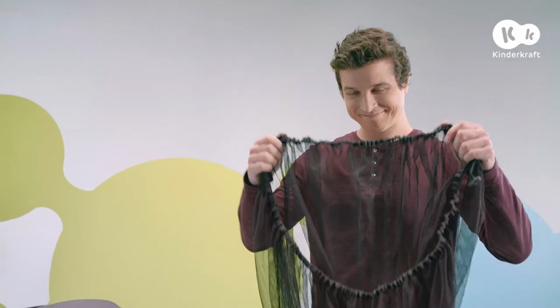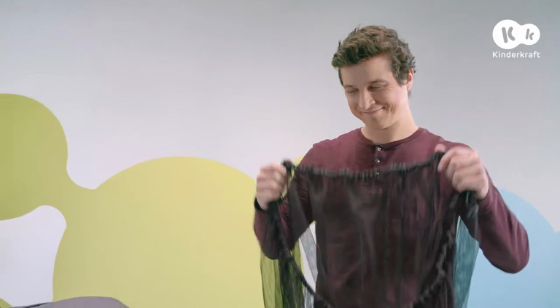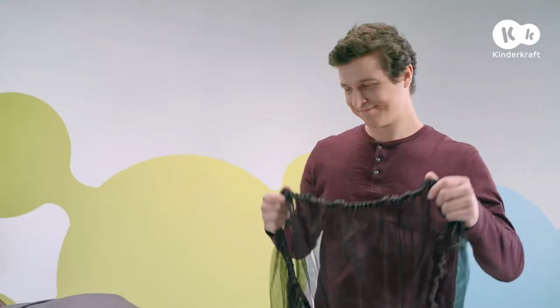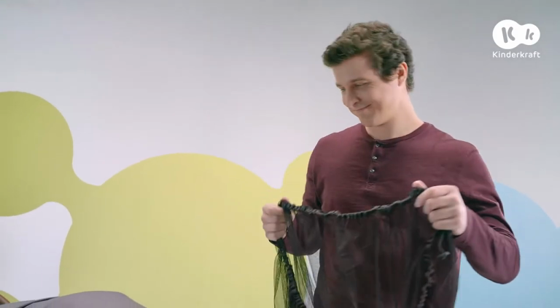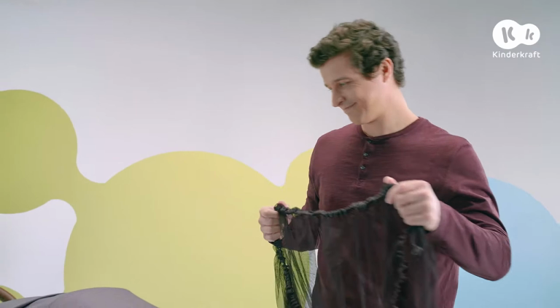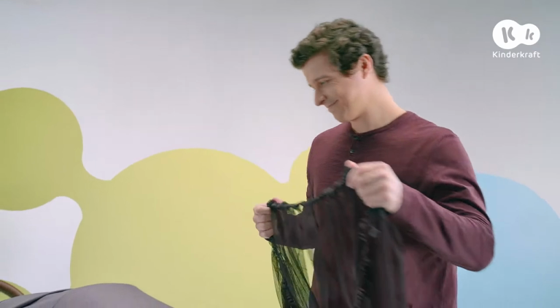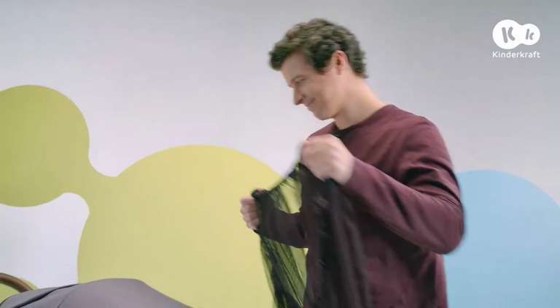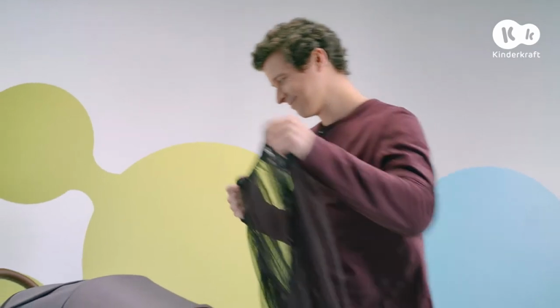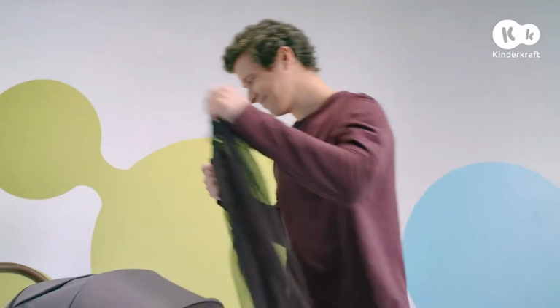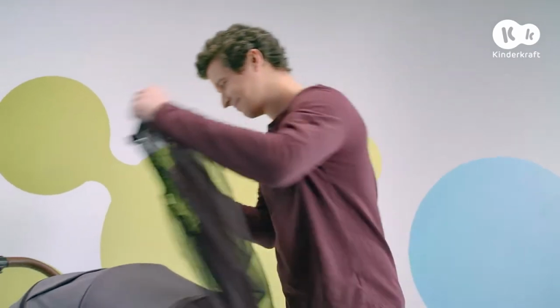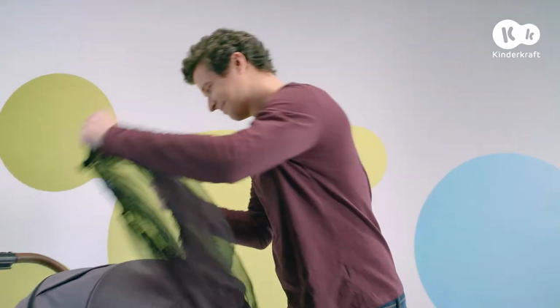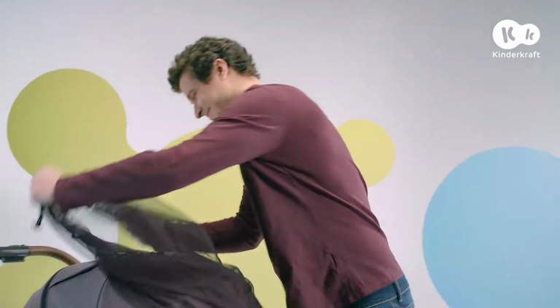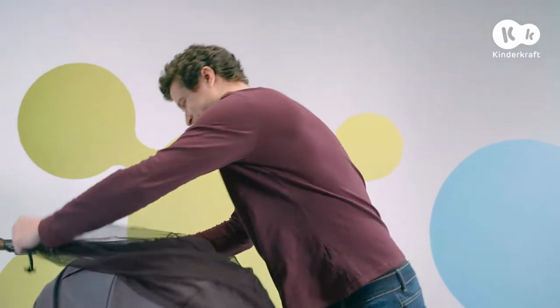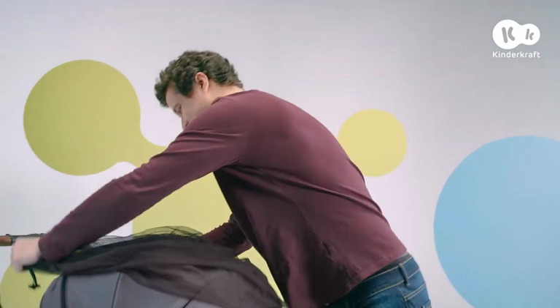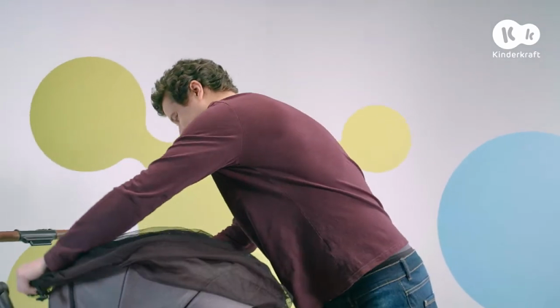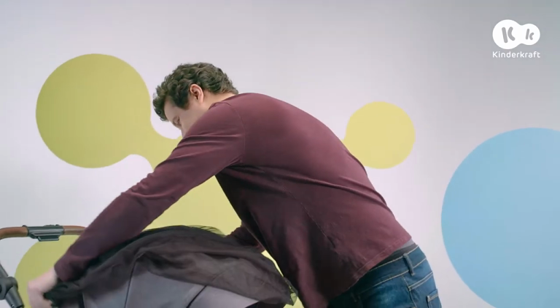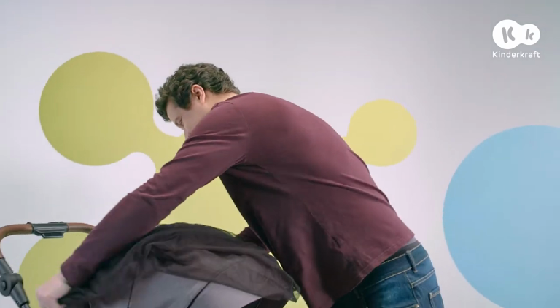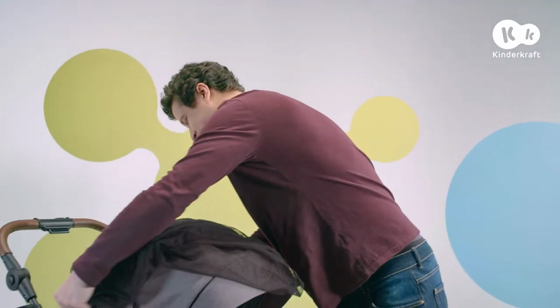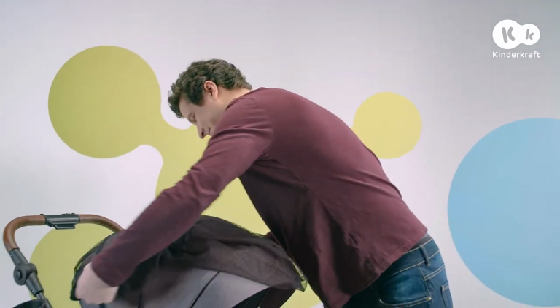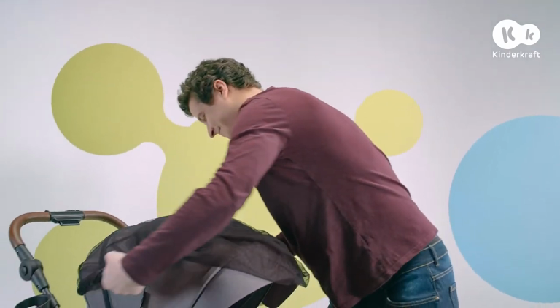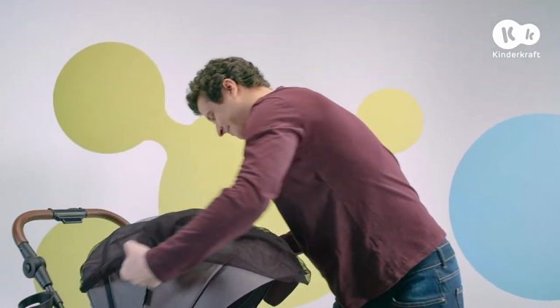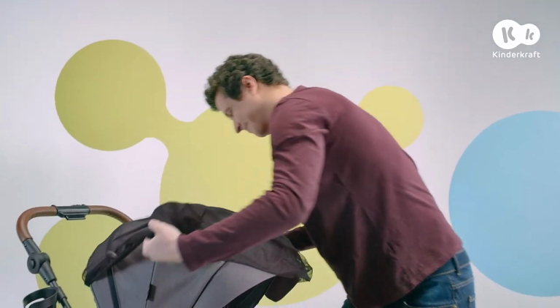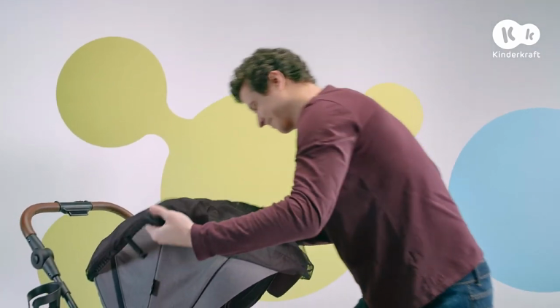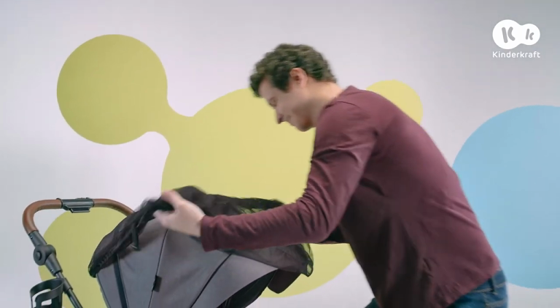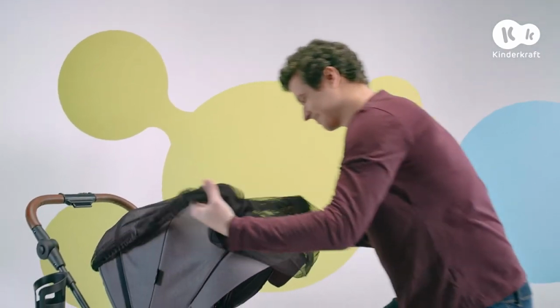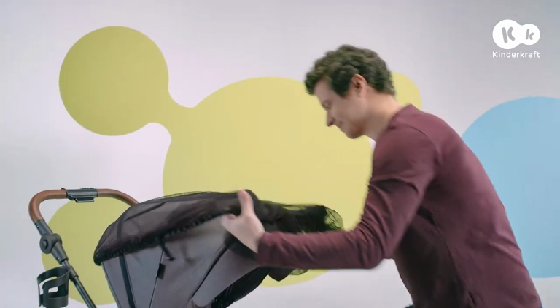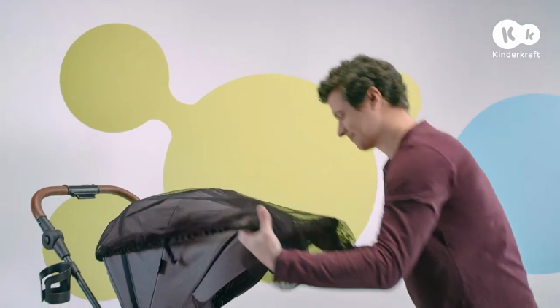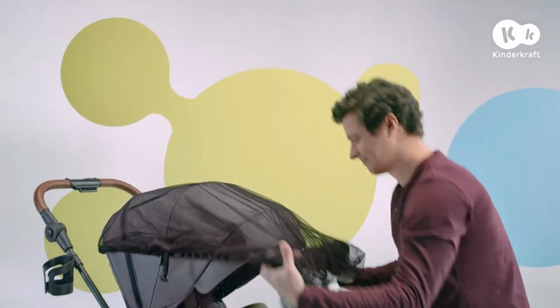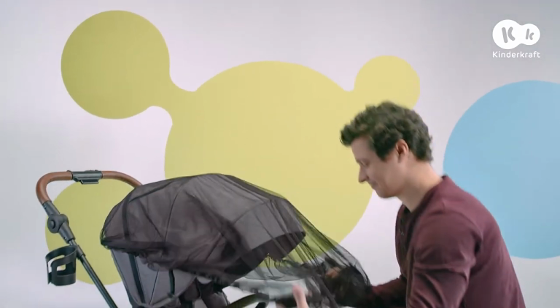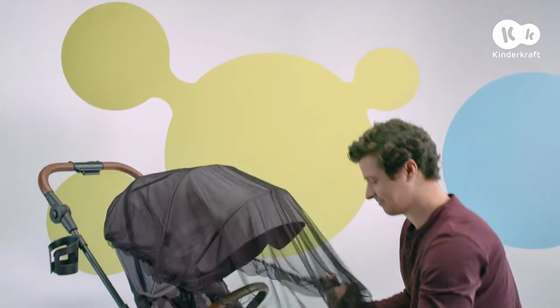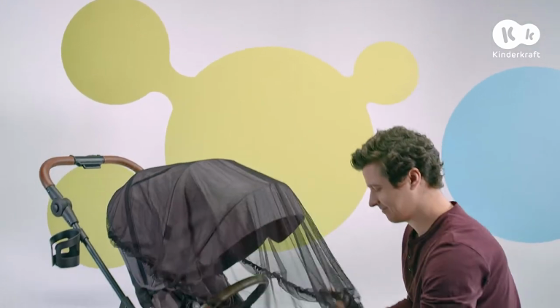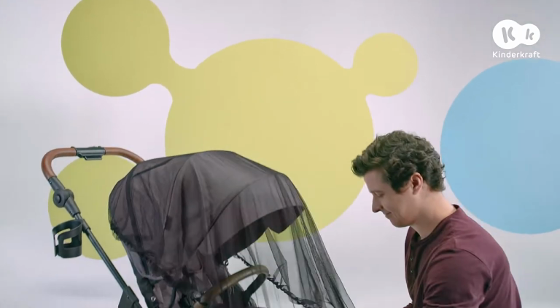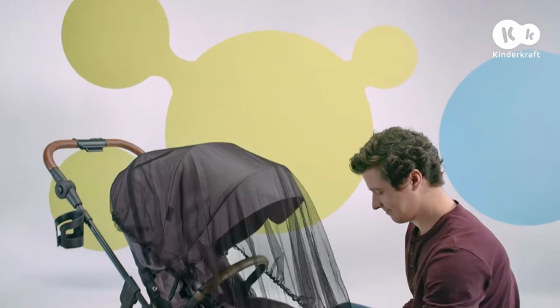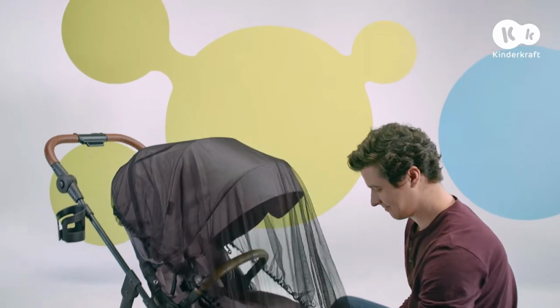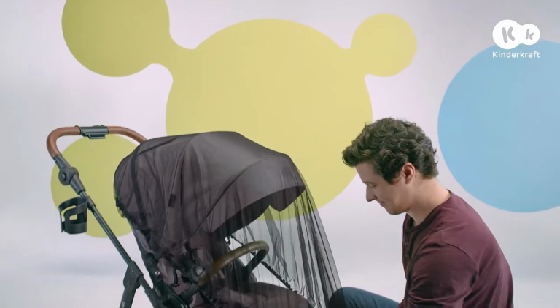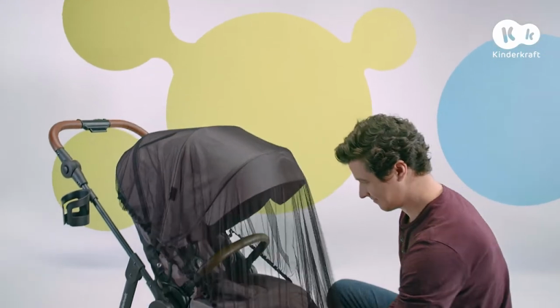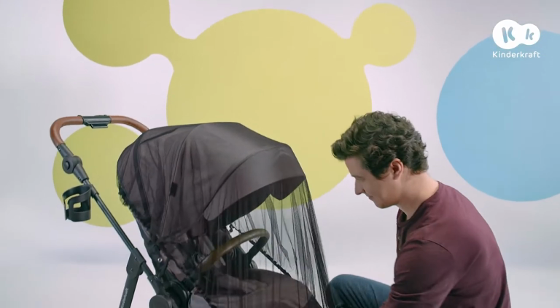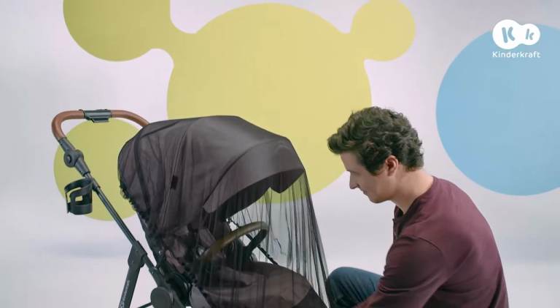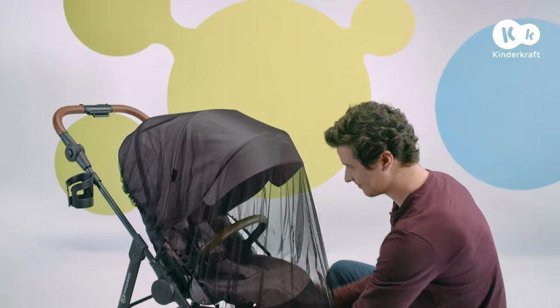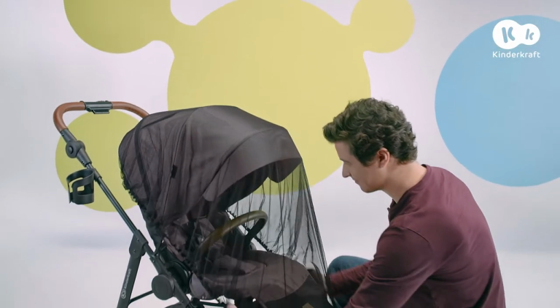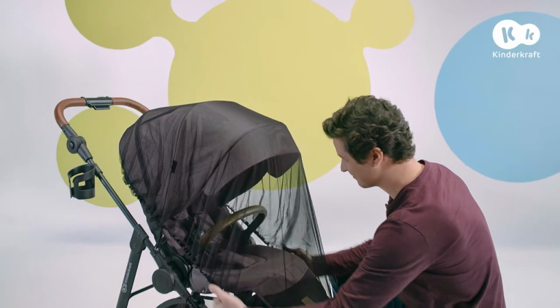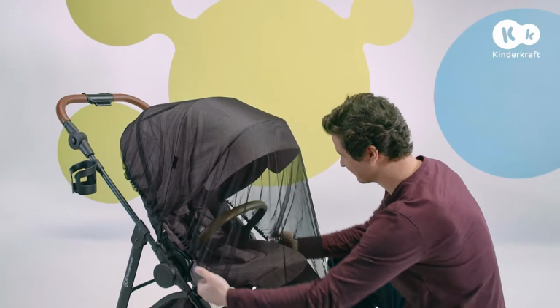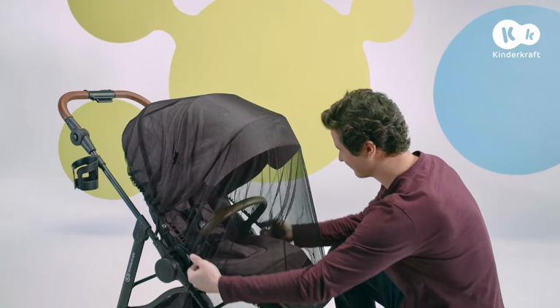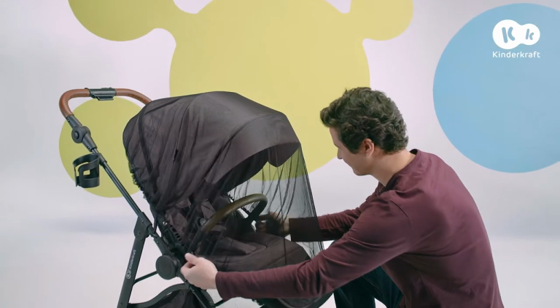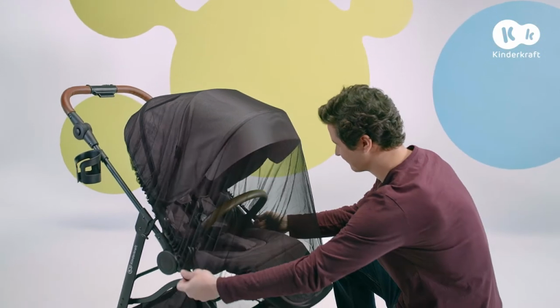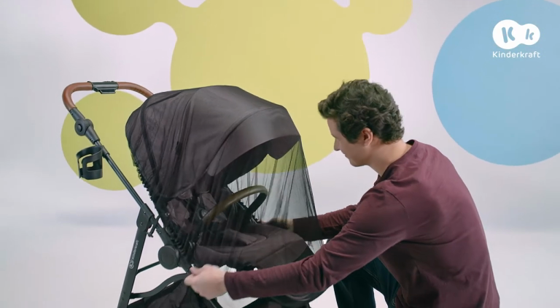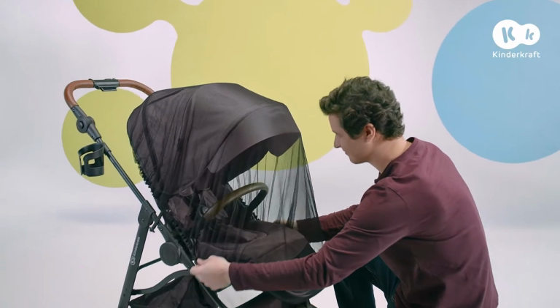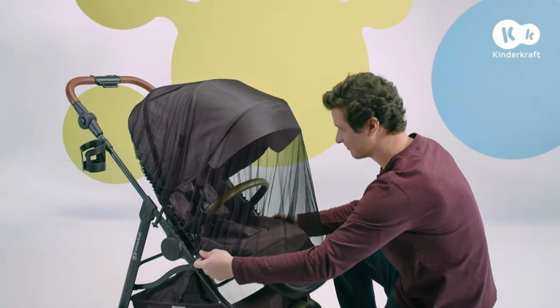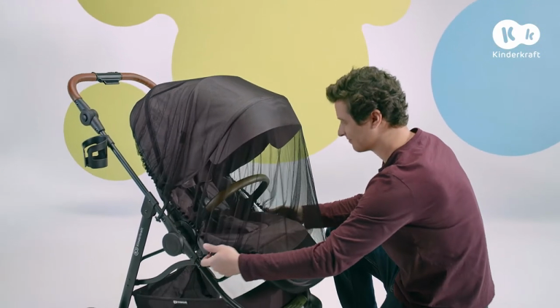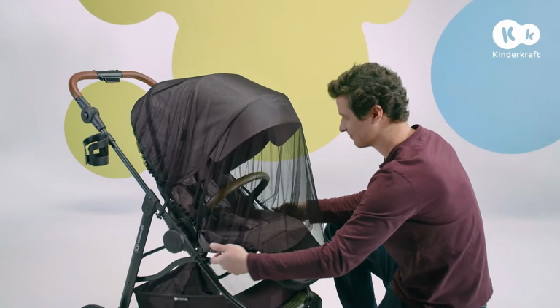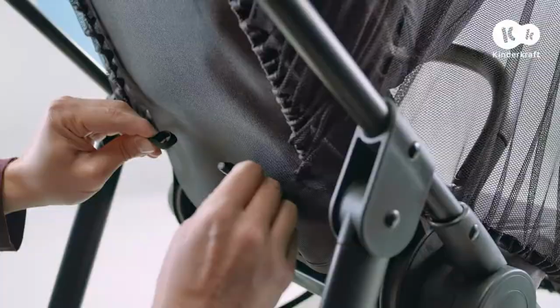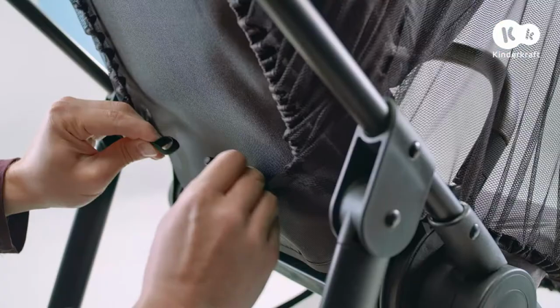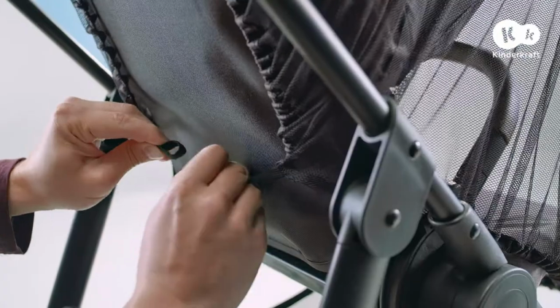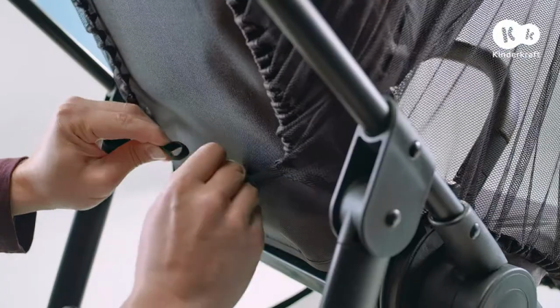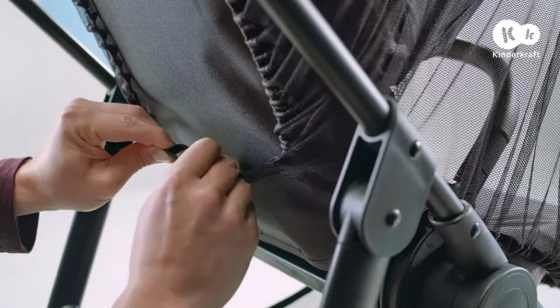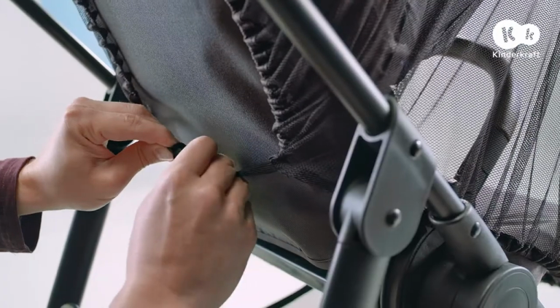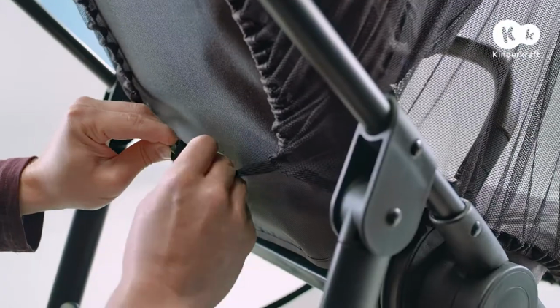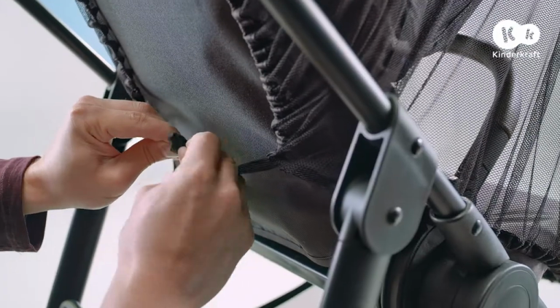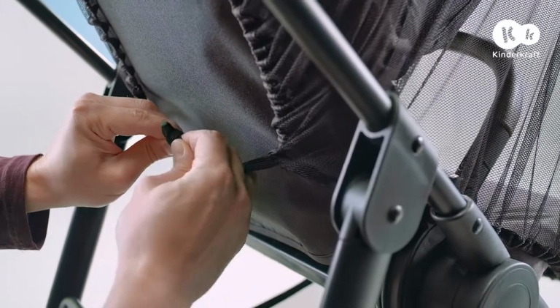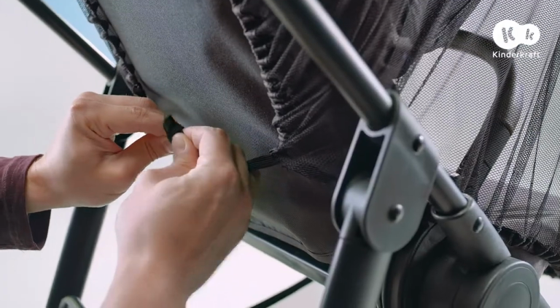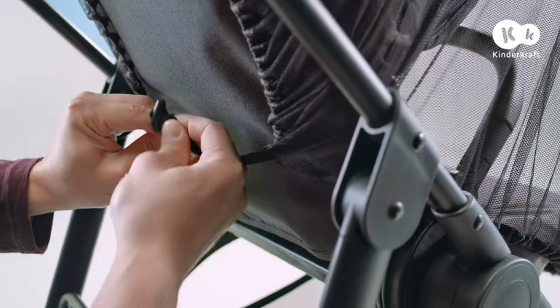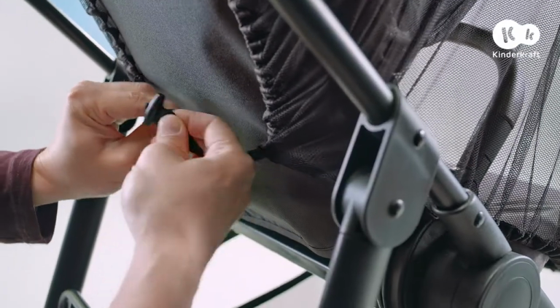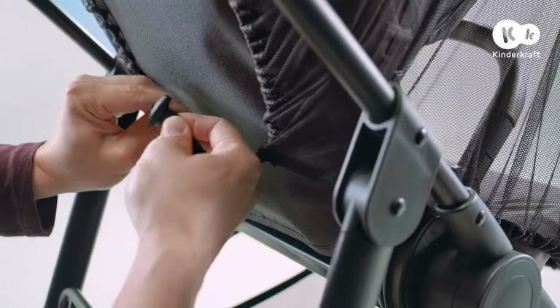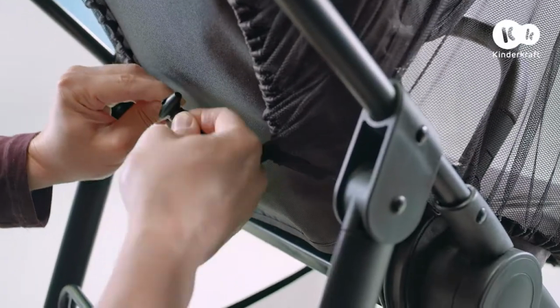The assembly of the mosquito net is simple: pull it onto the pushchair and secure it with the strap behind the backrest.